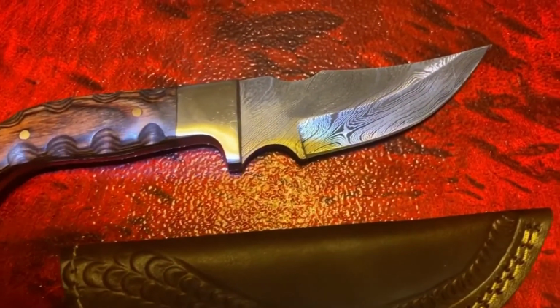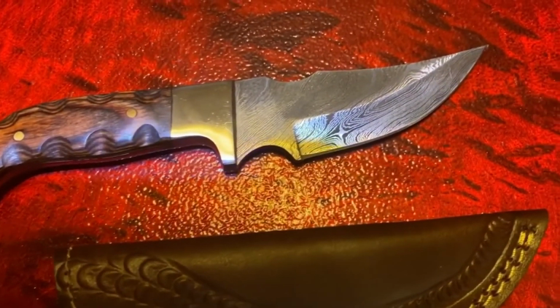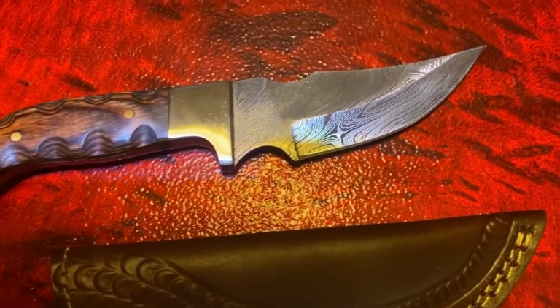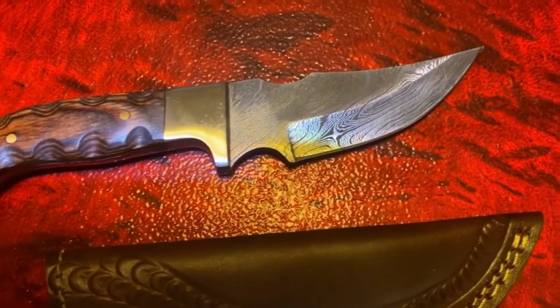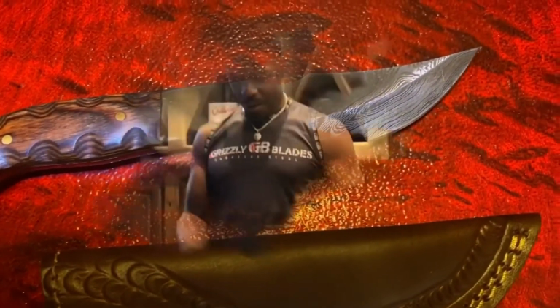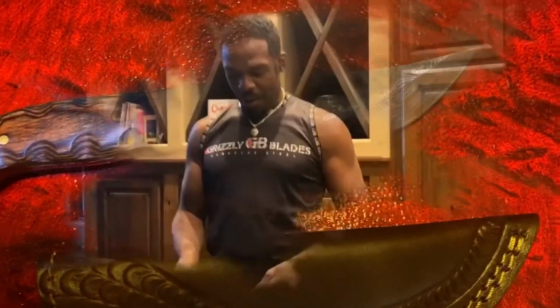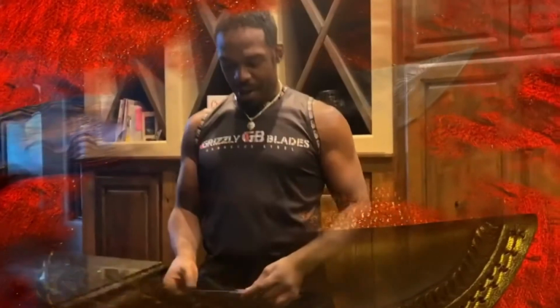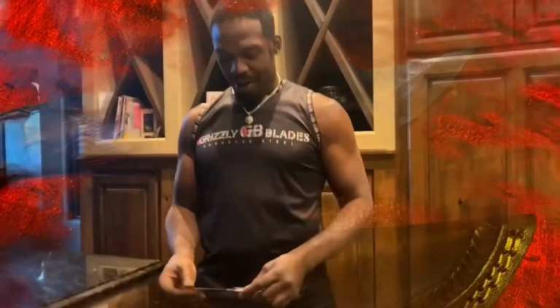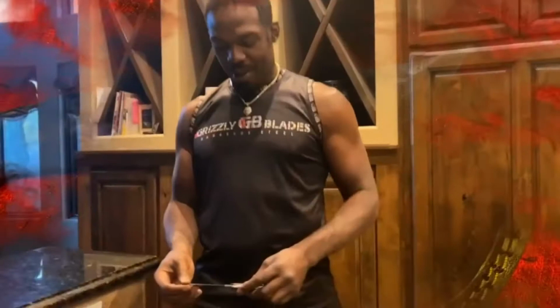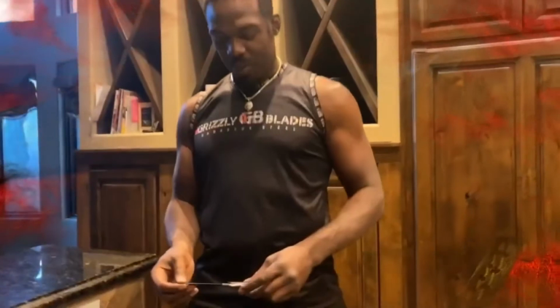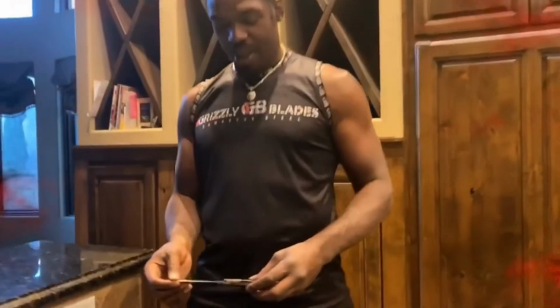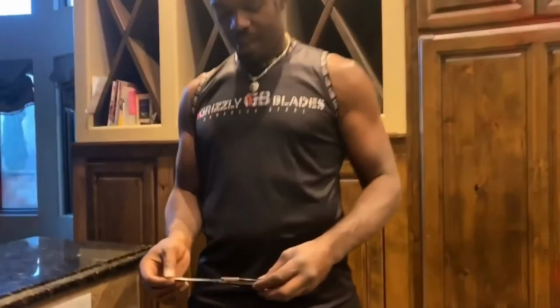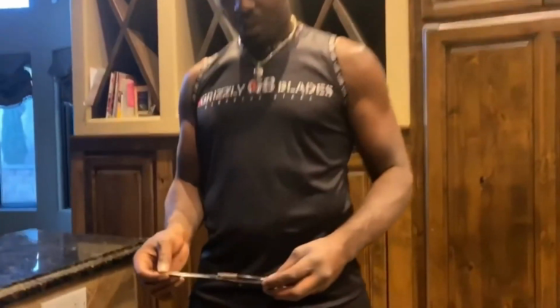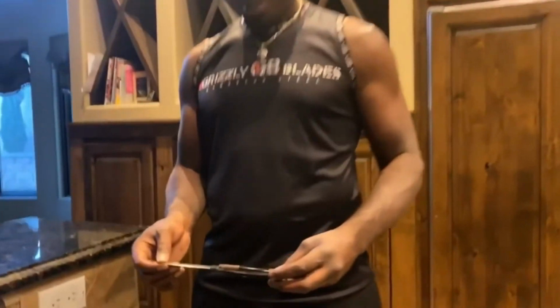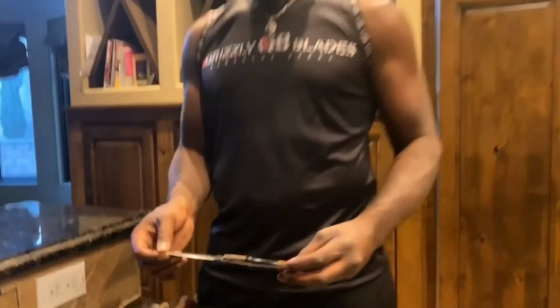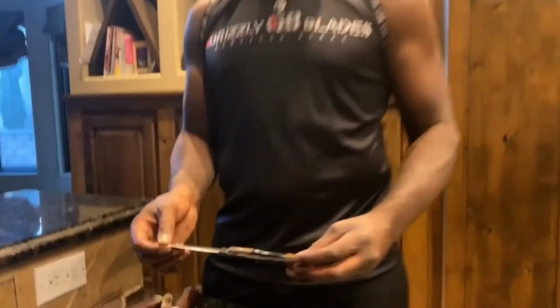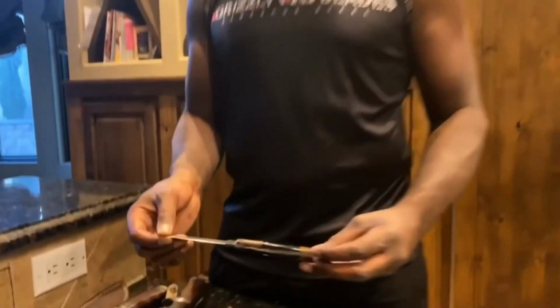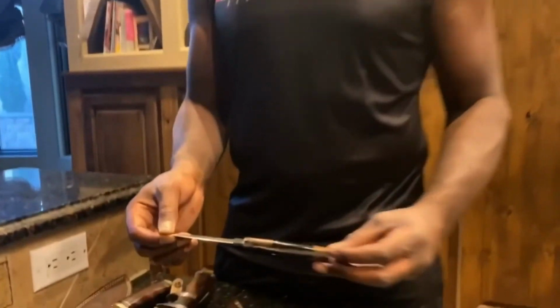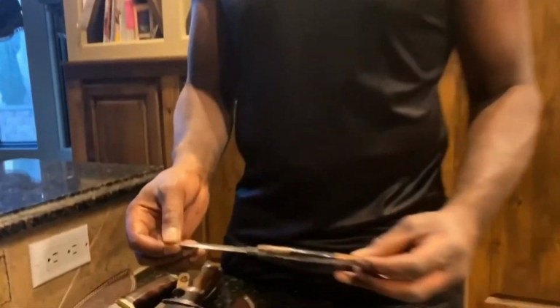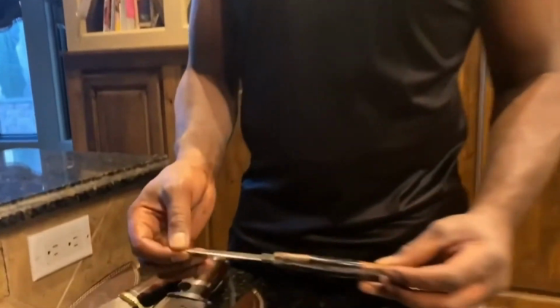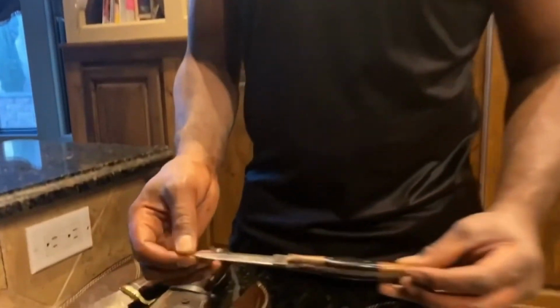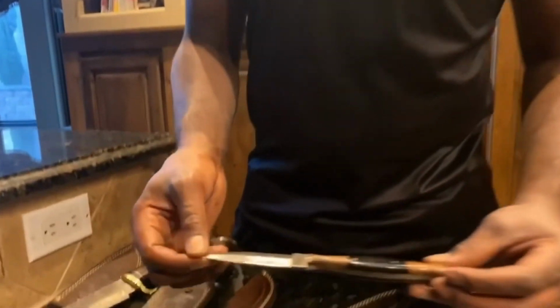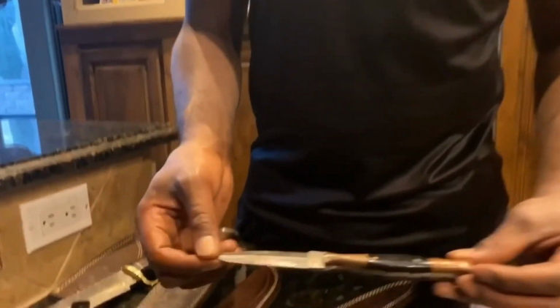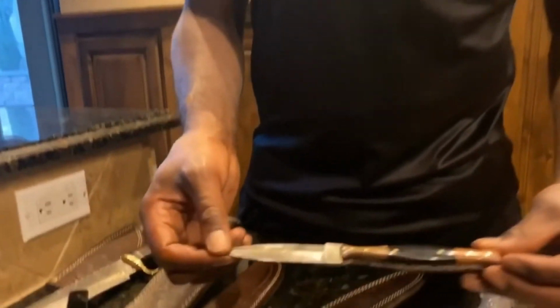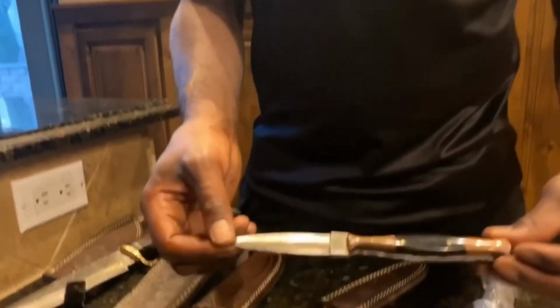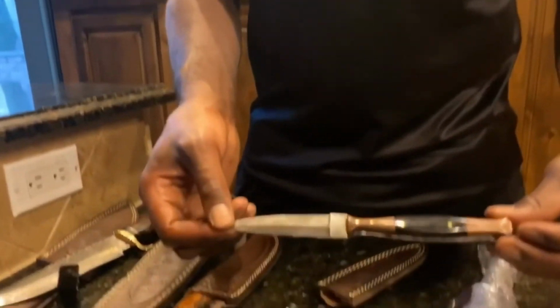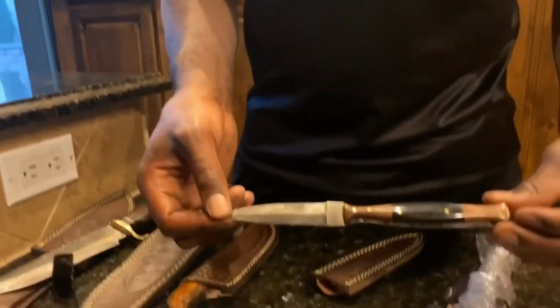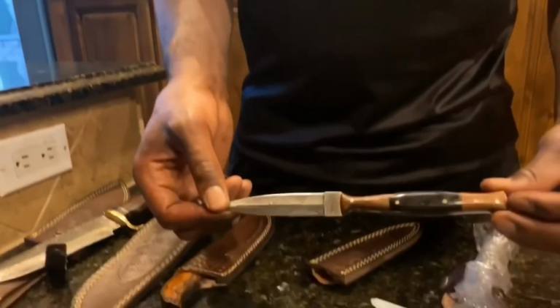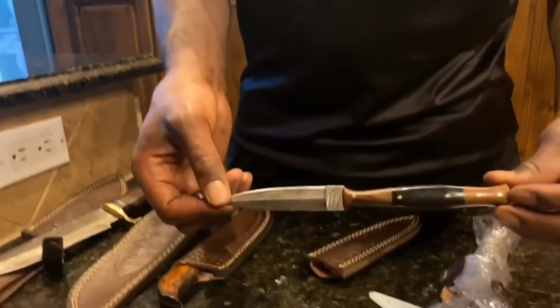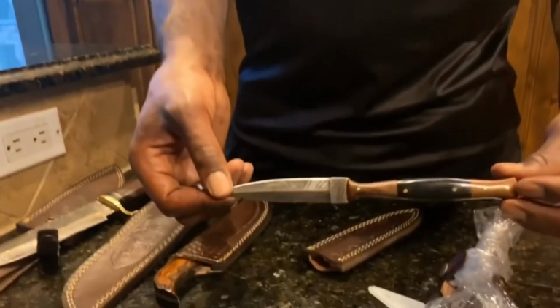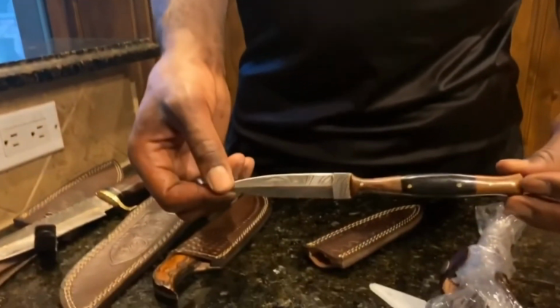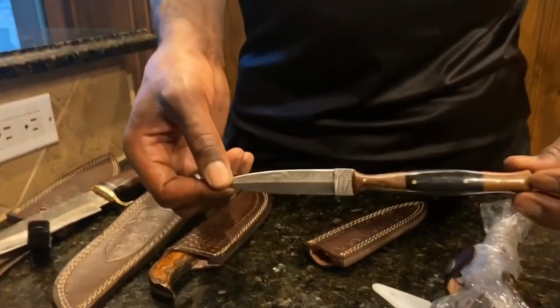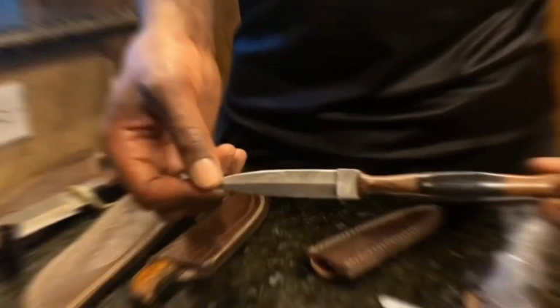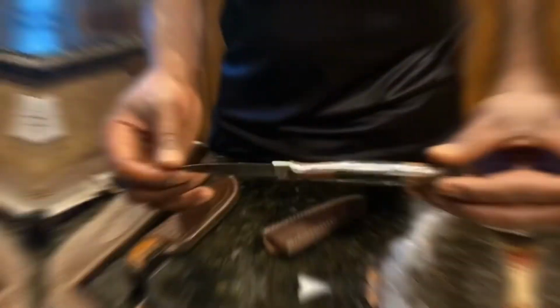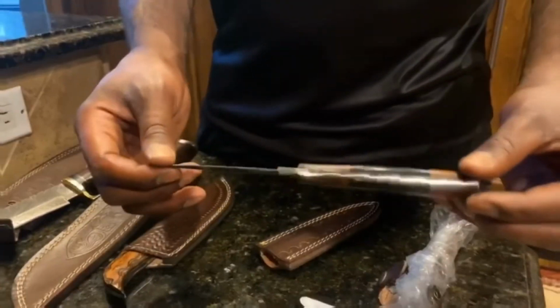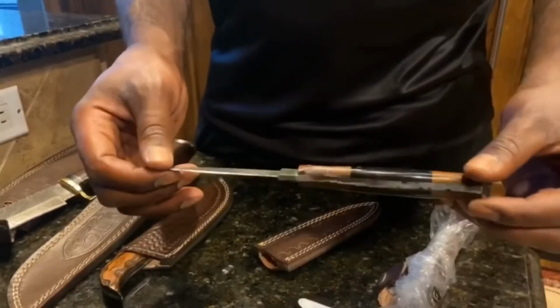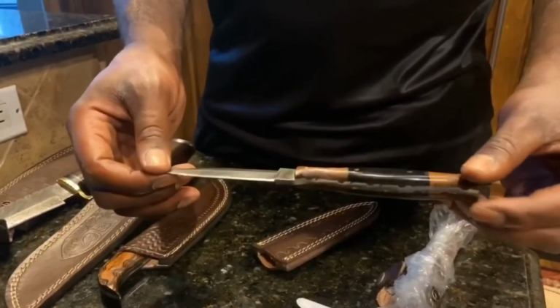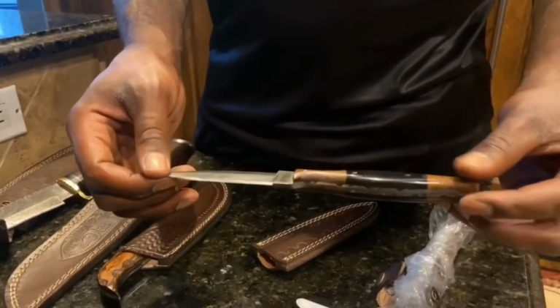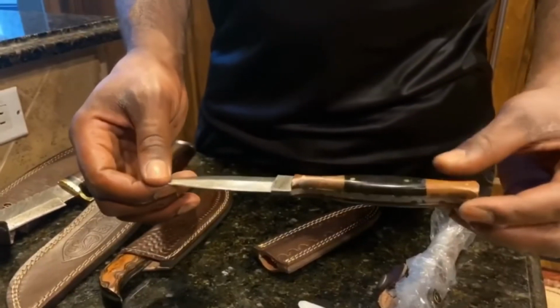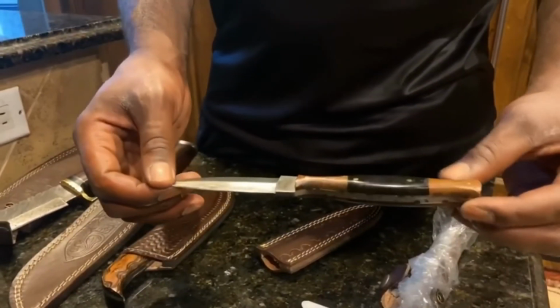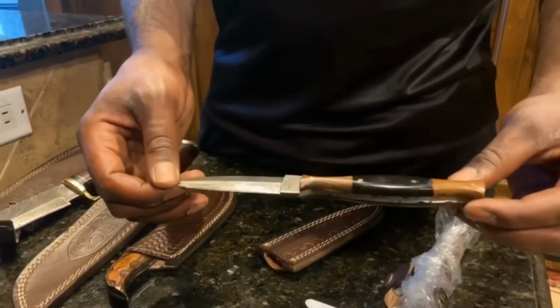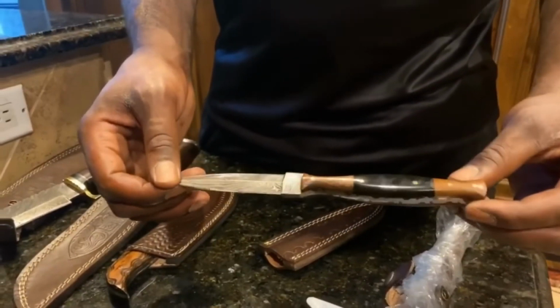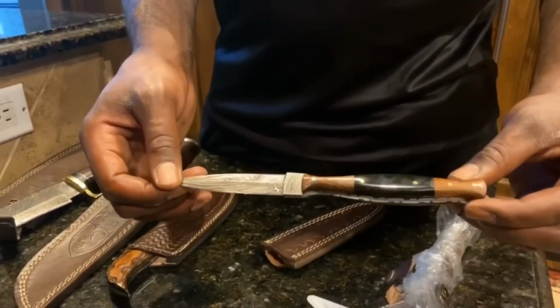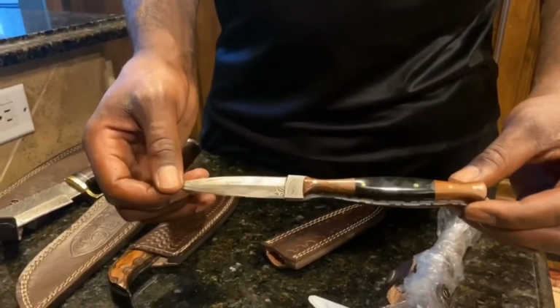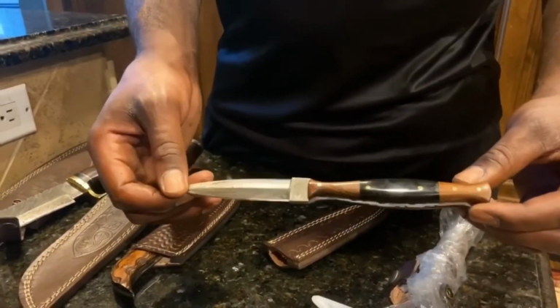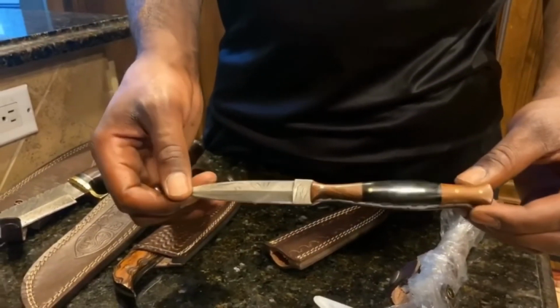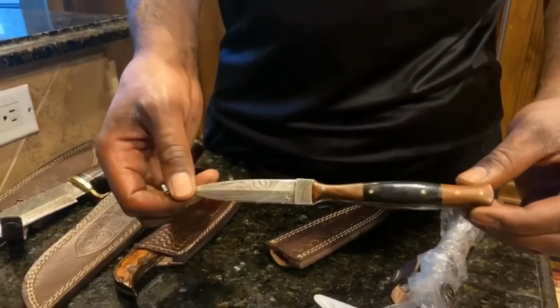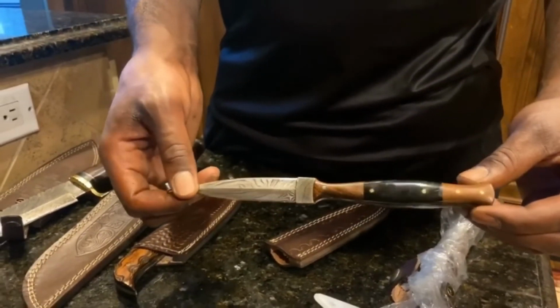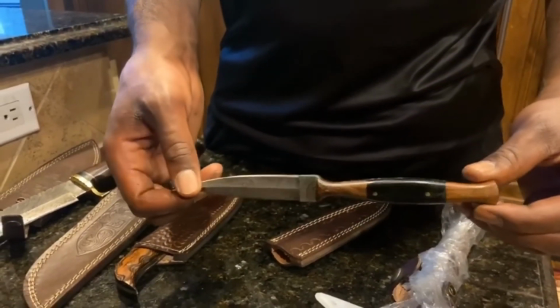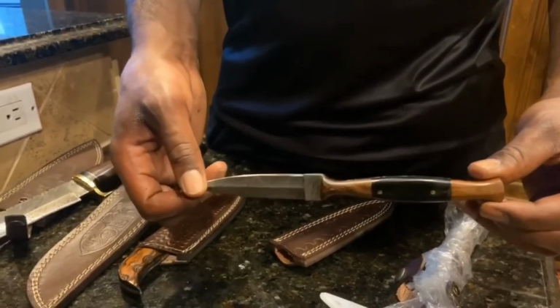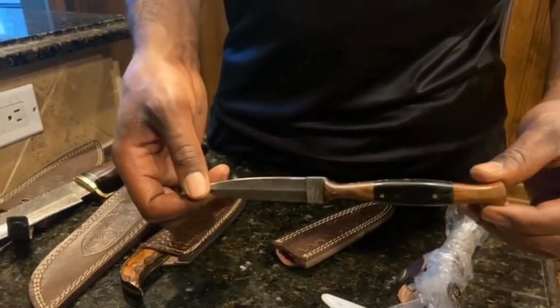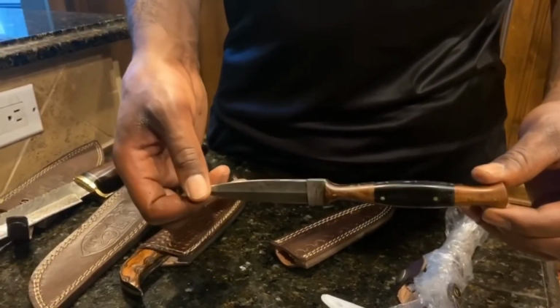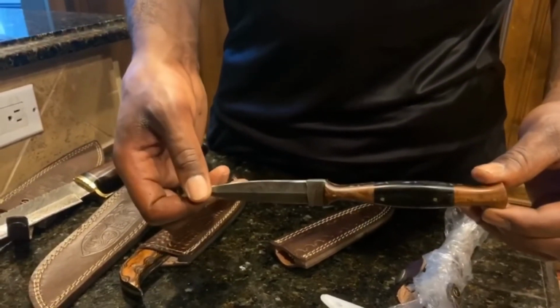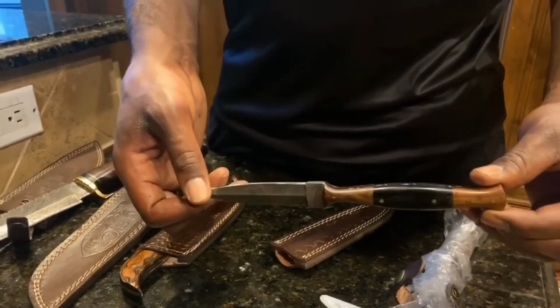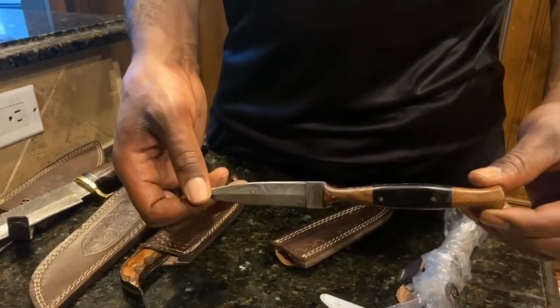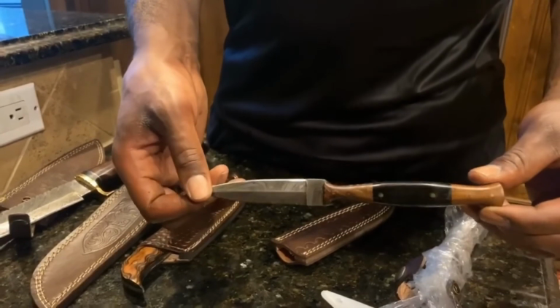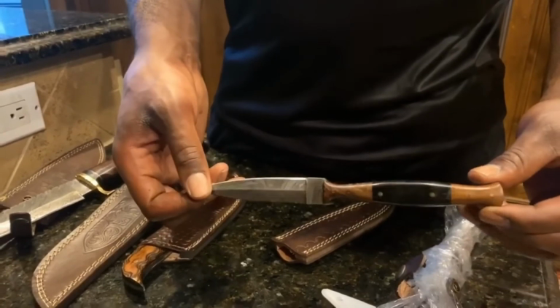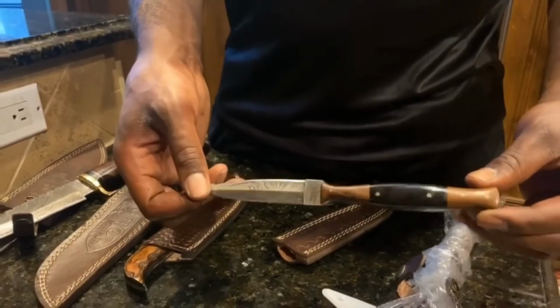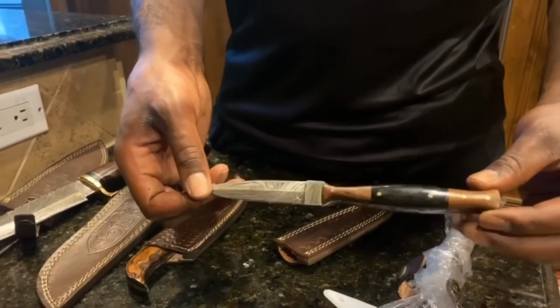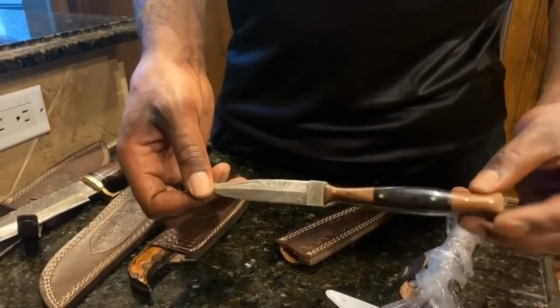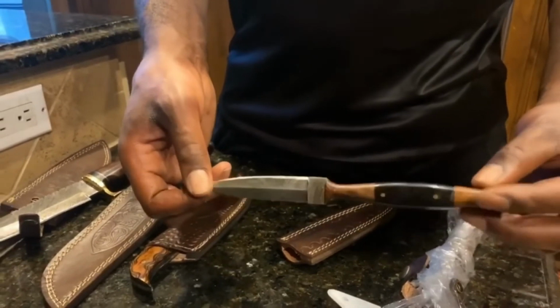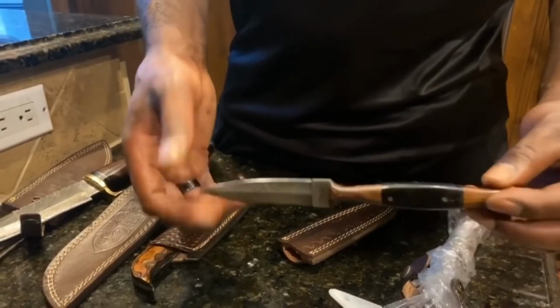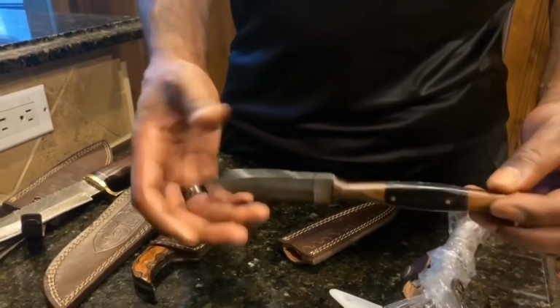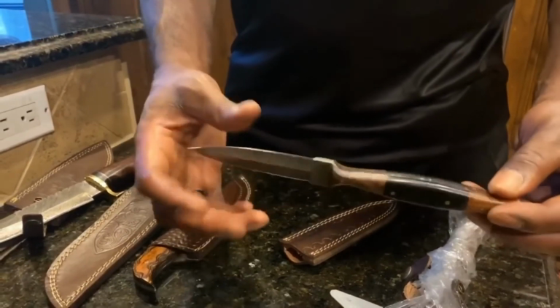Alright, and we have ourselves a dagger. Great detail — just handmade. Beautiful details.